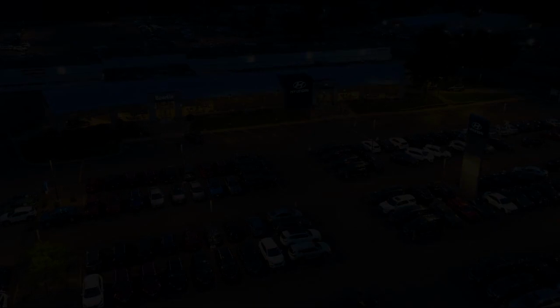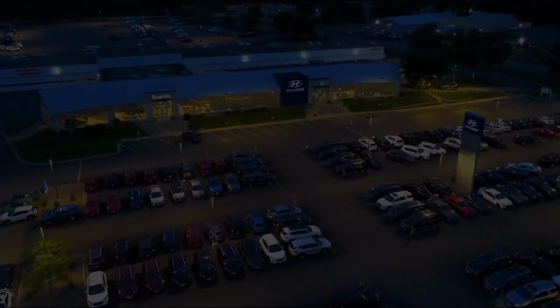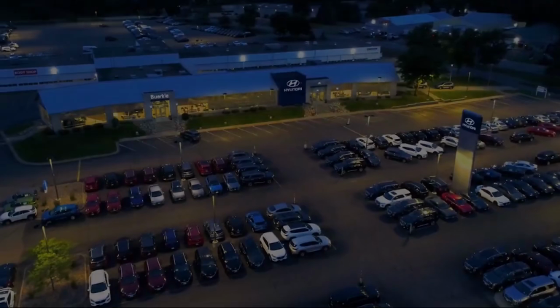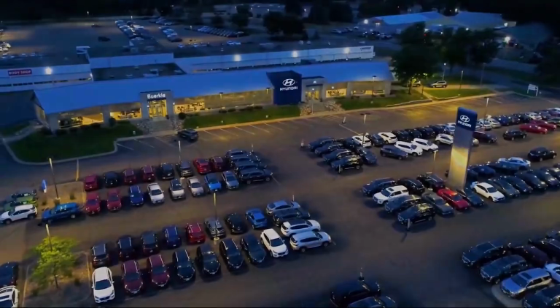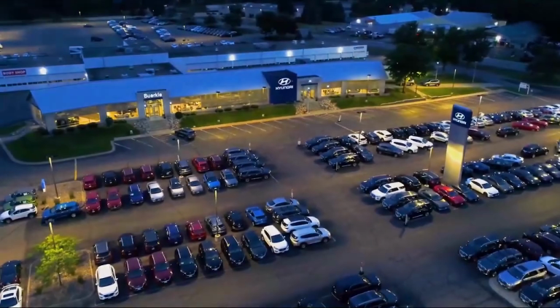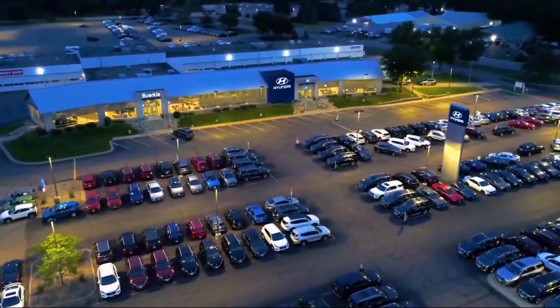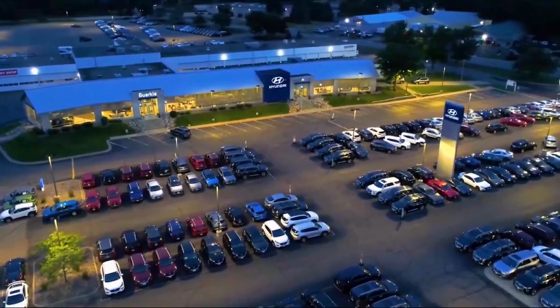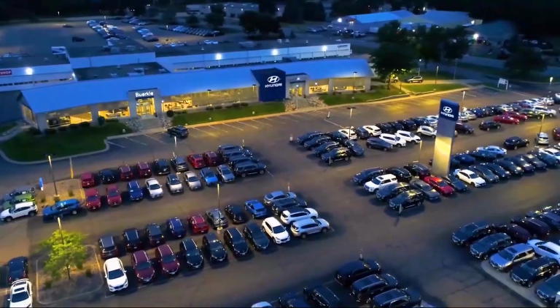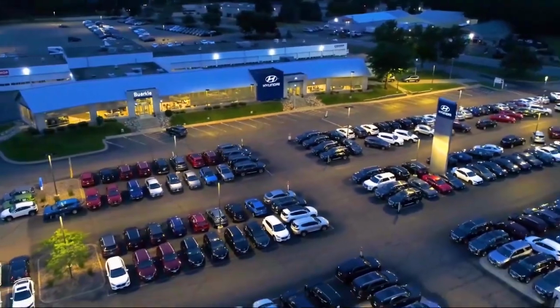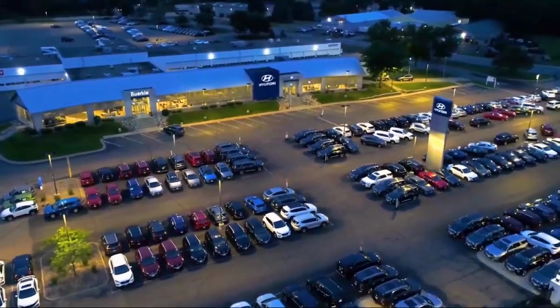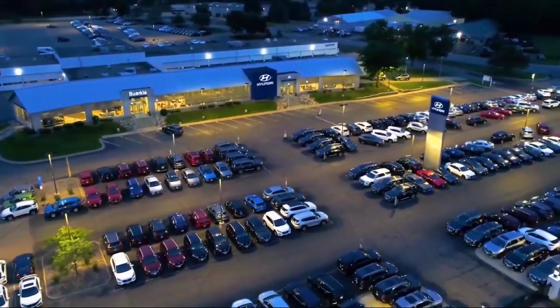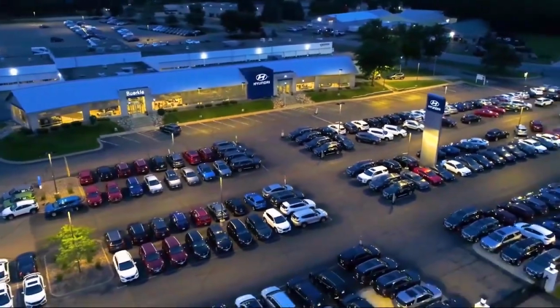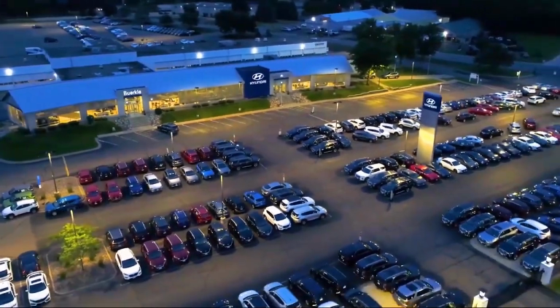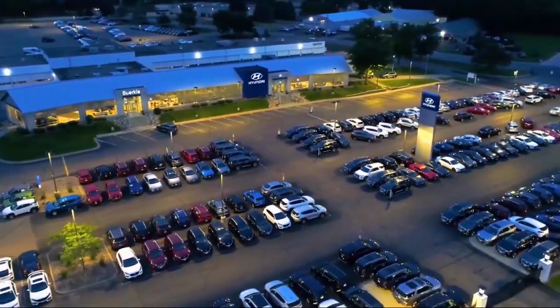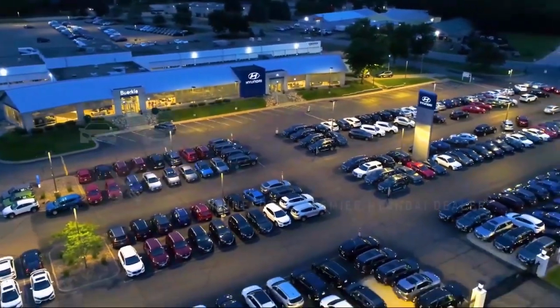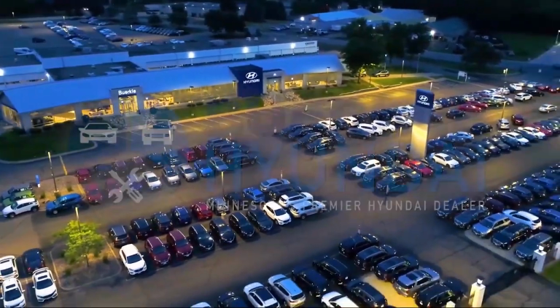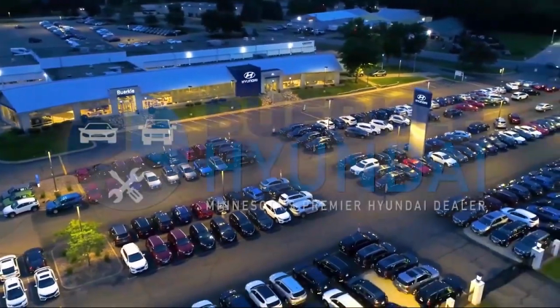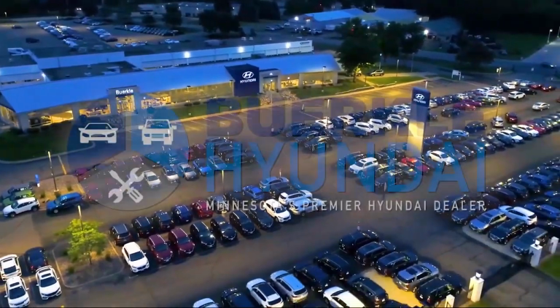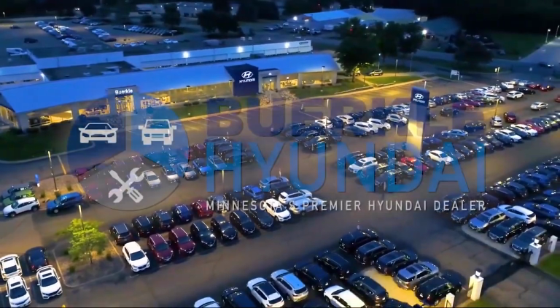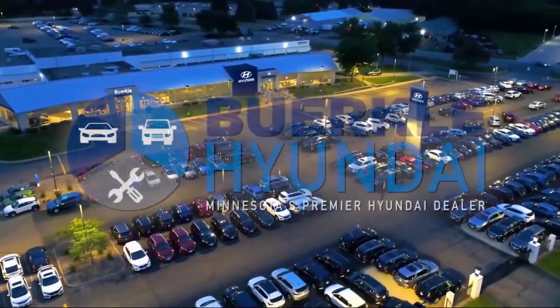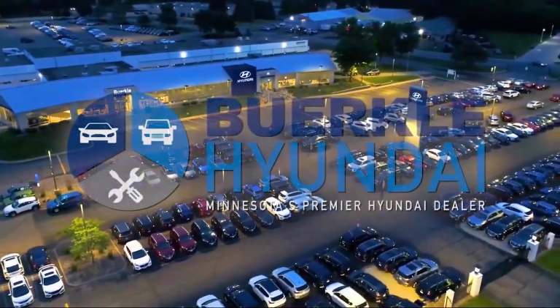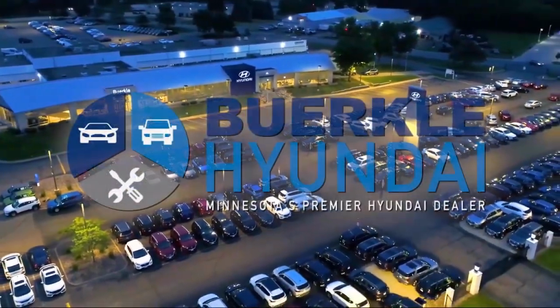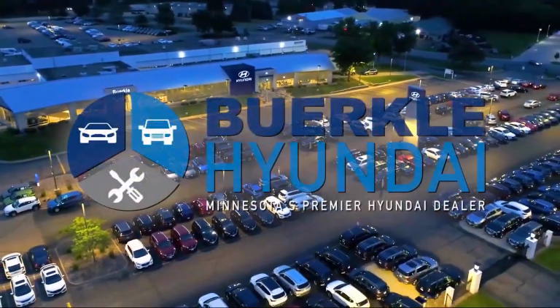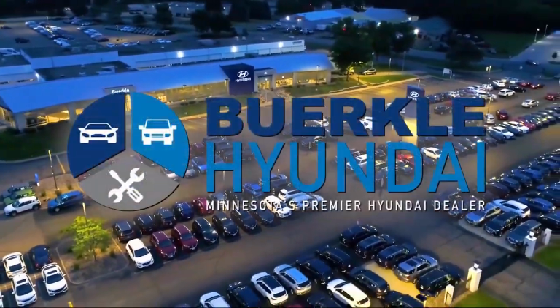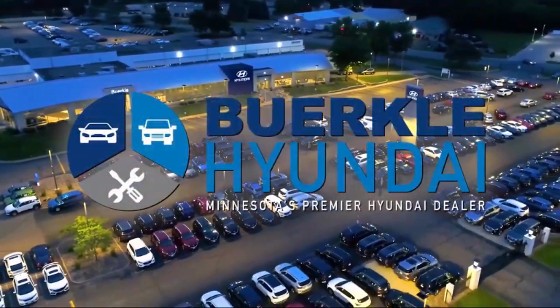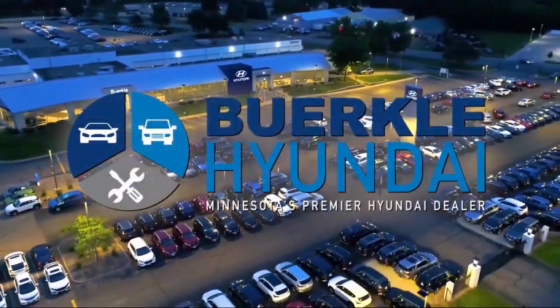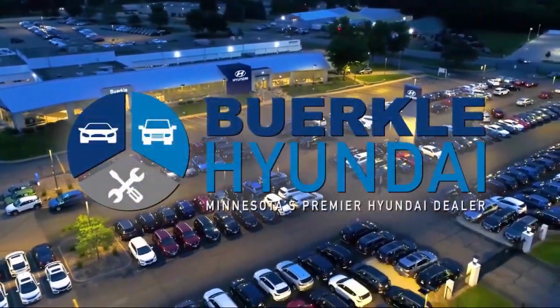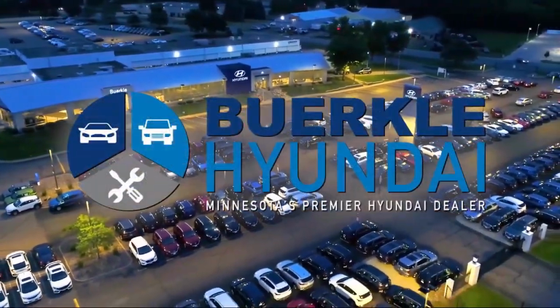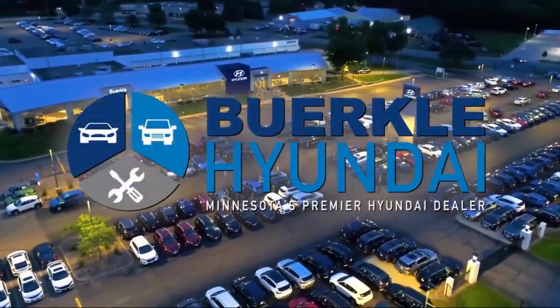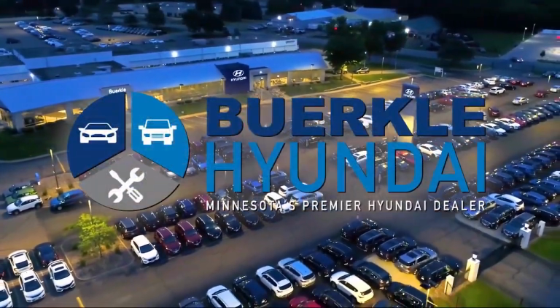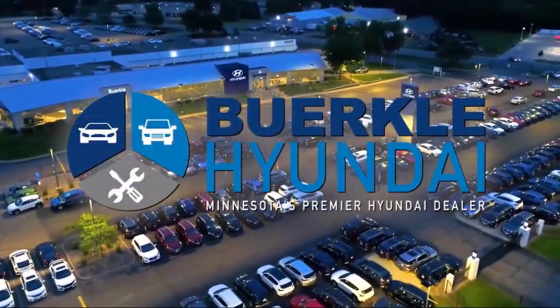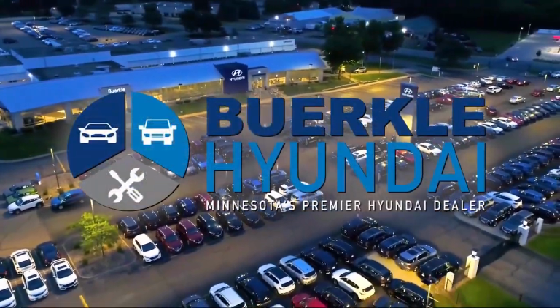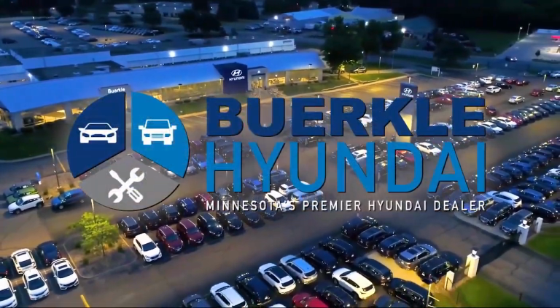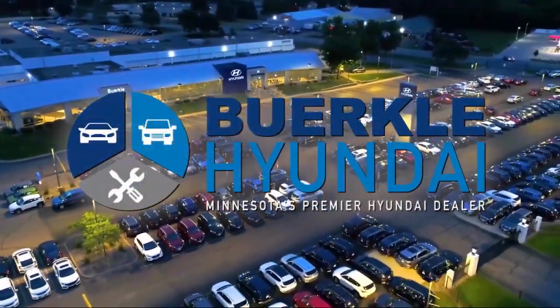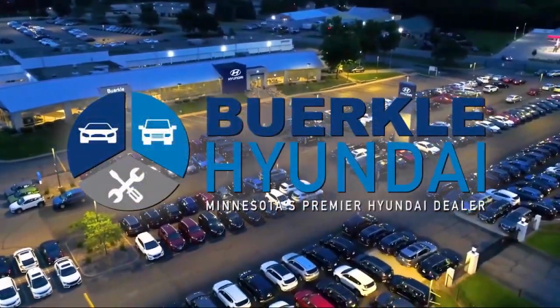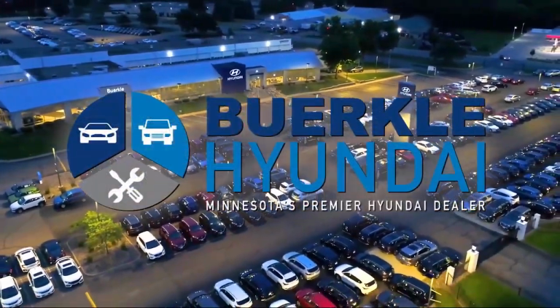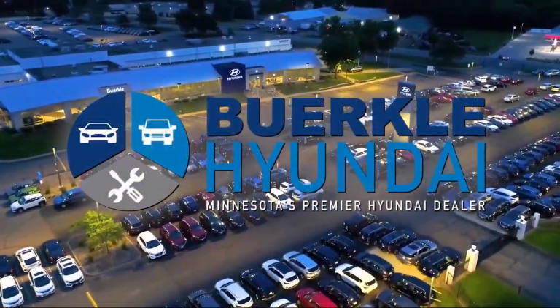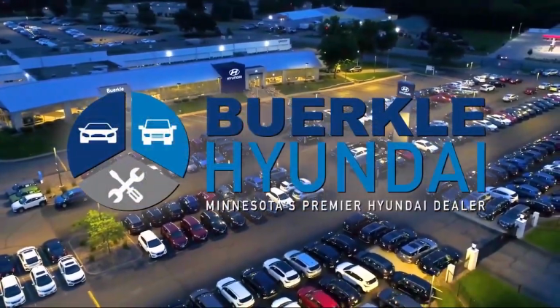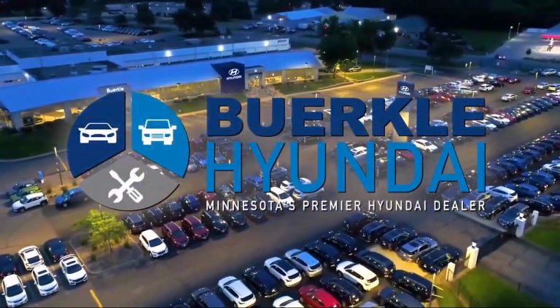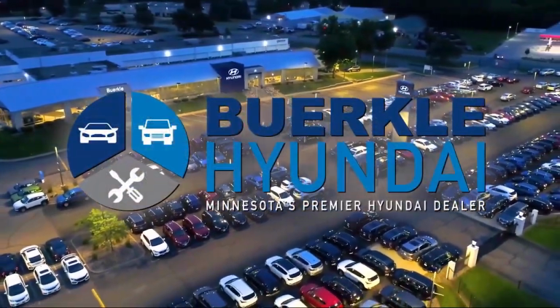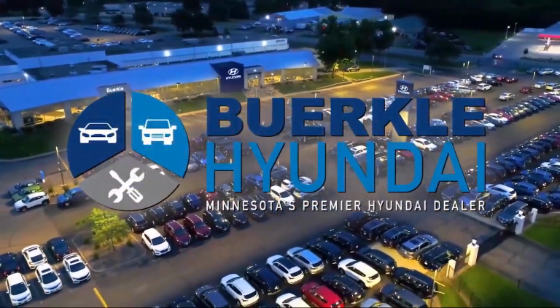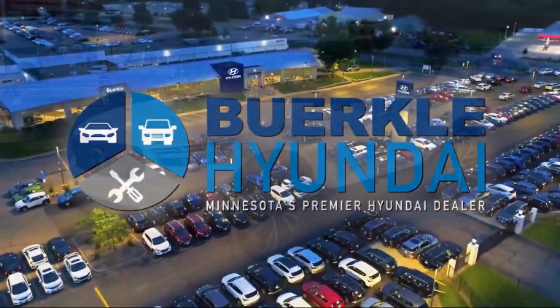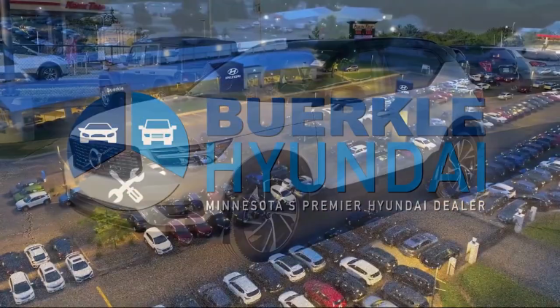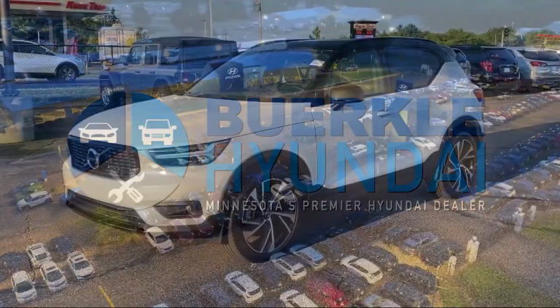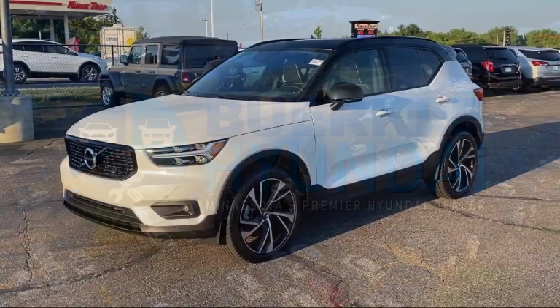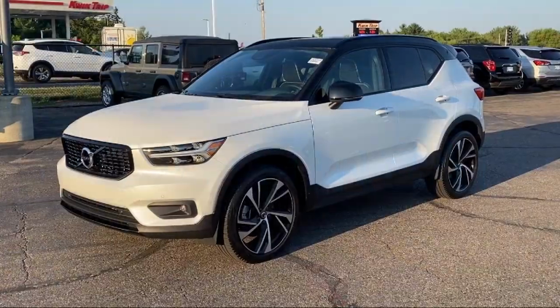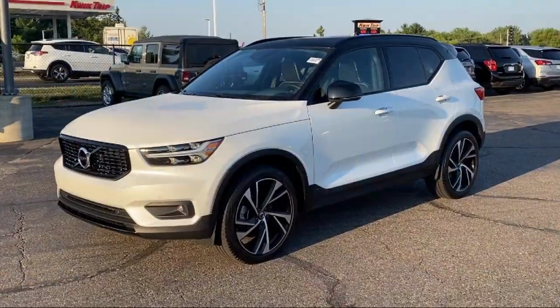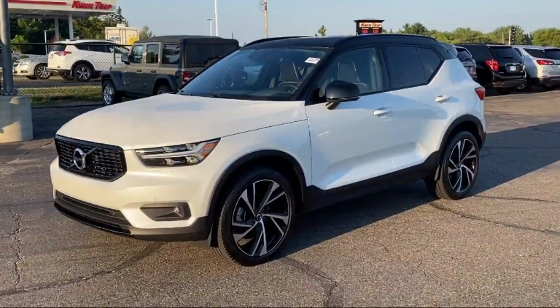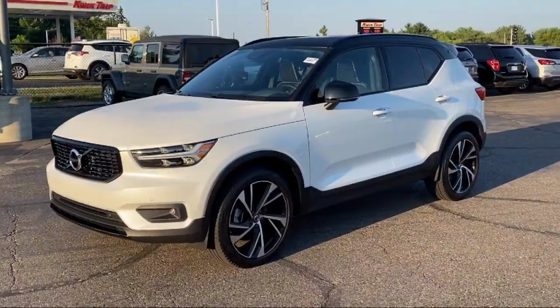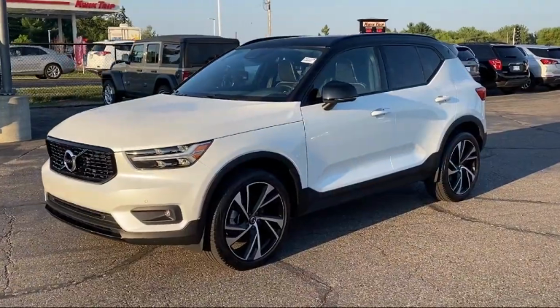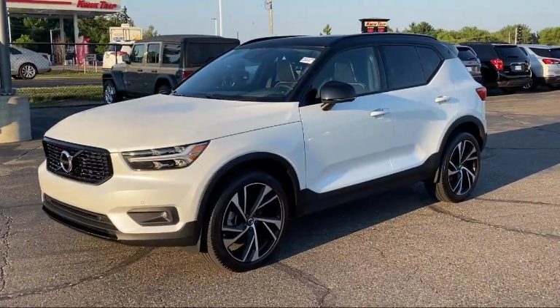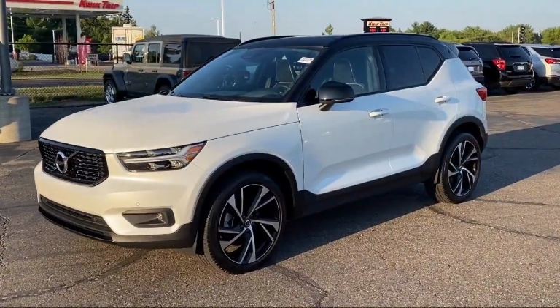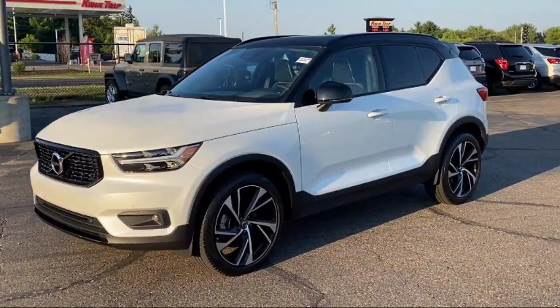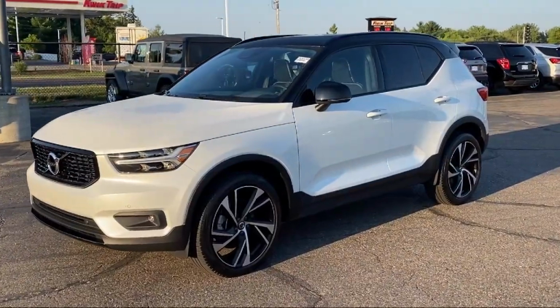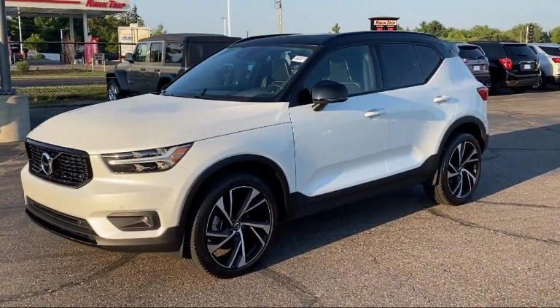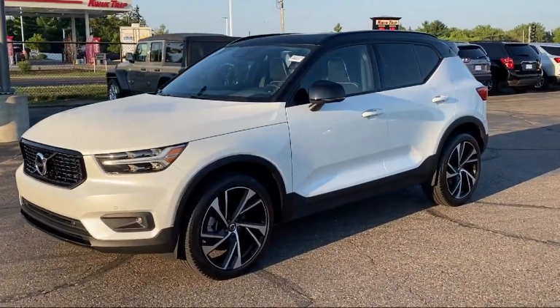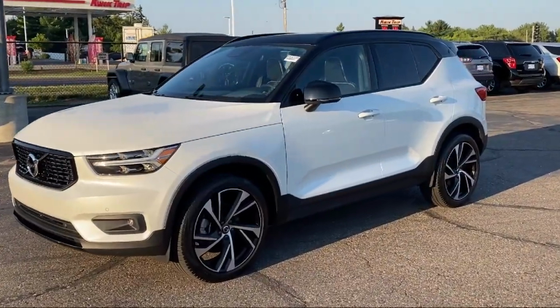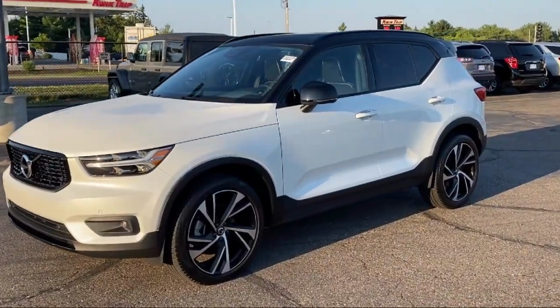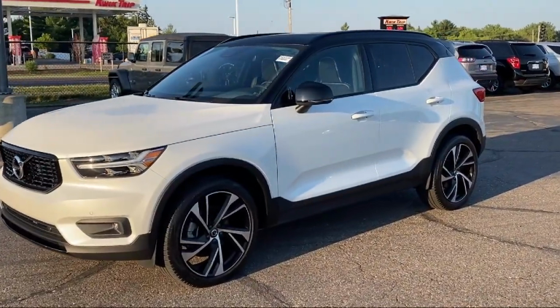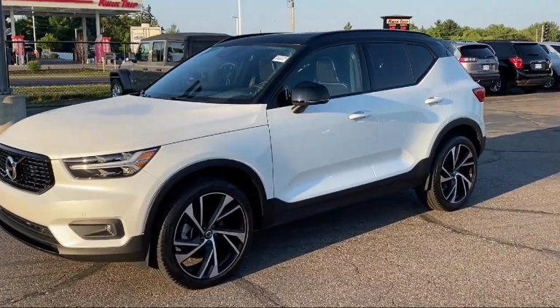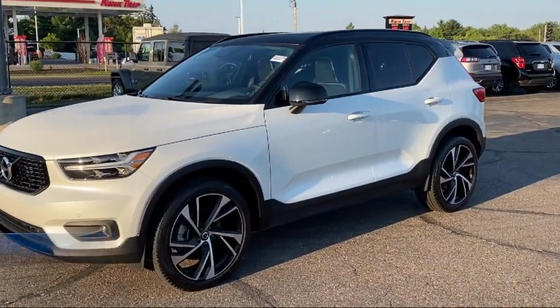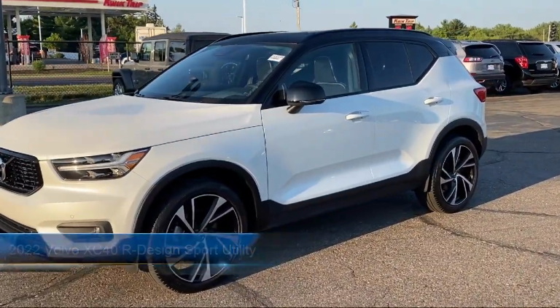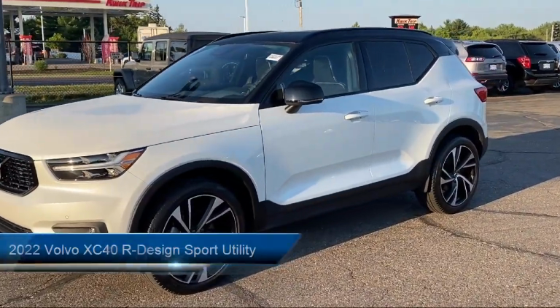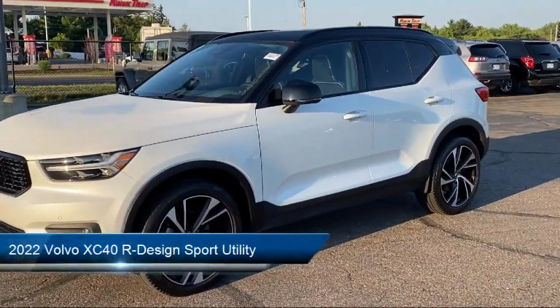Welcome to Berkley Hyundai, Minnesota's premier Hyundai dealer. Here's a look at another one of our great vehicles from our inventory.